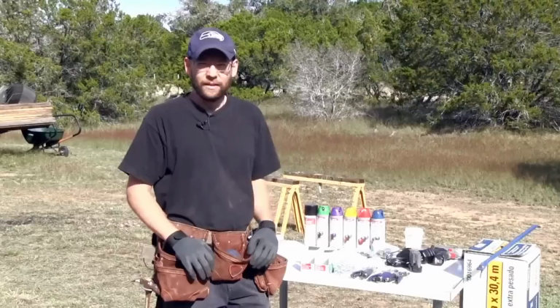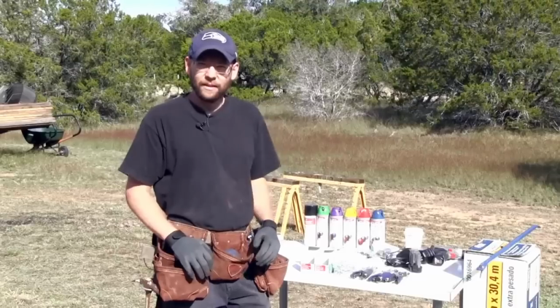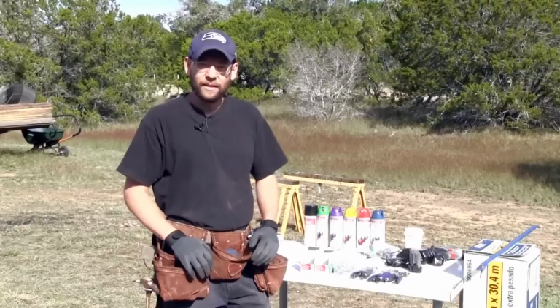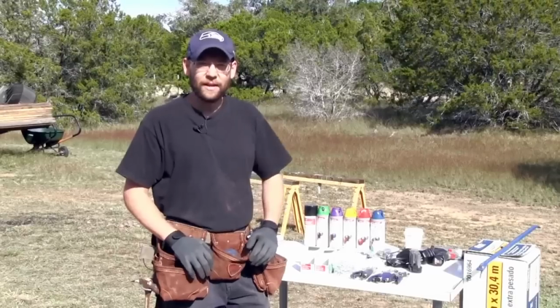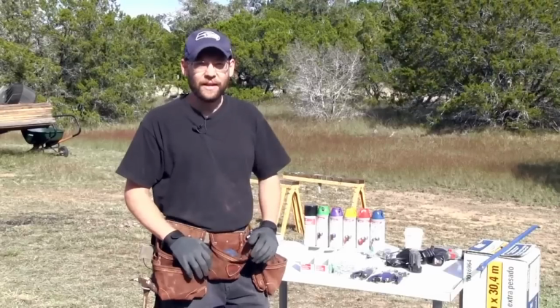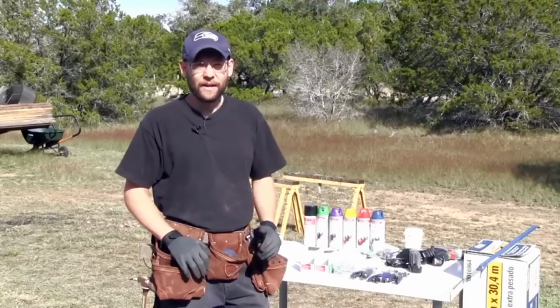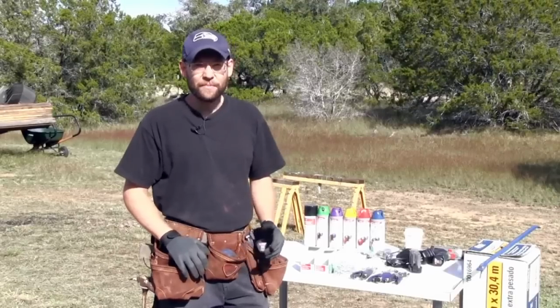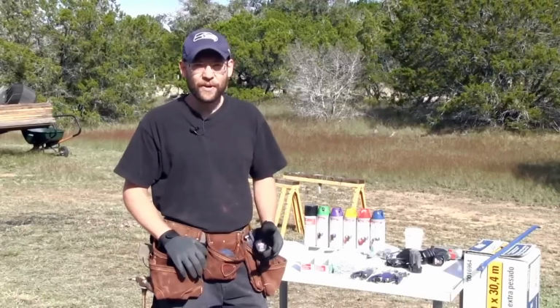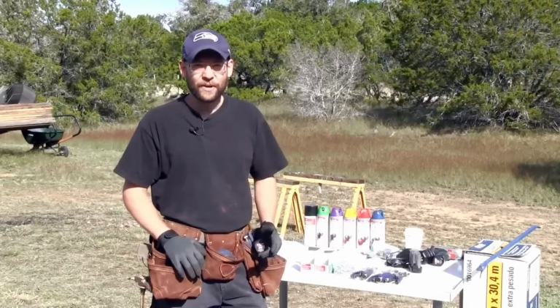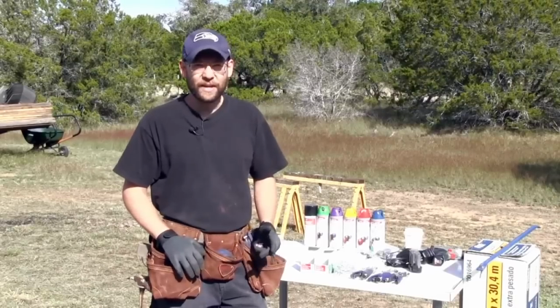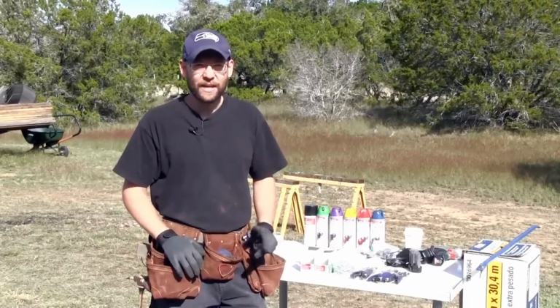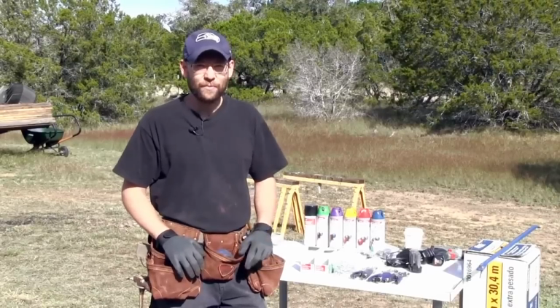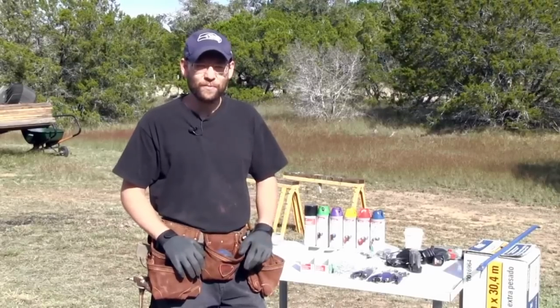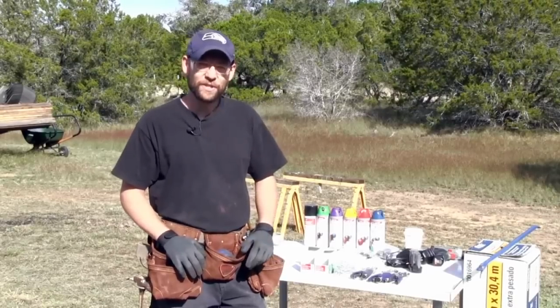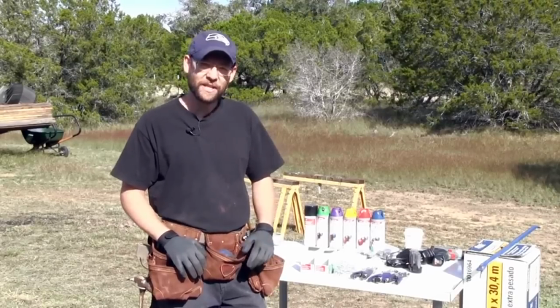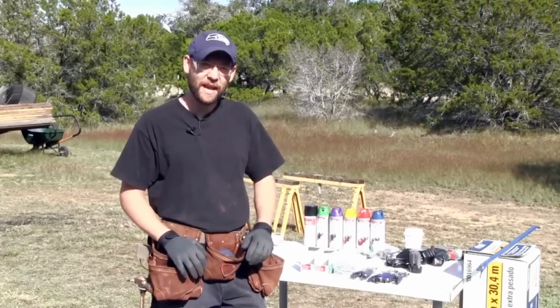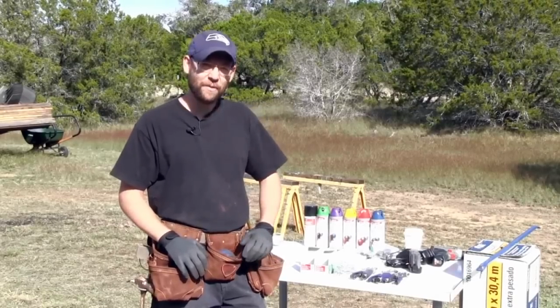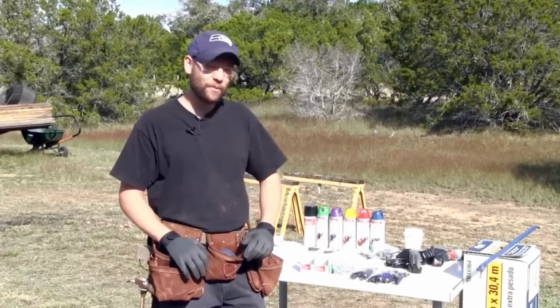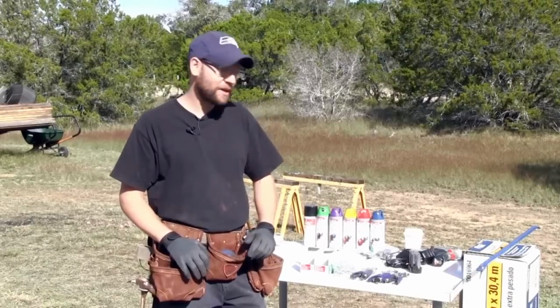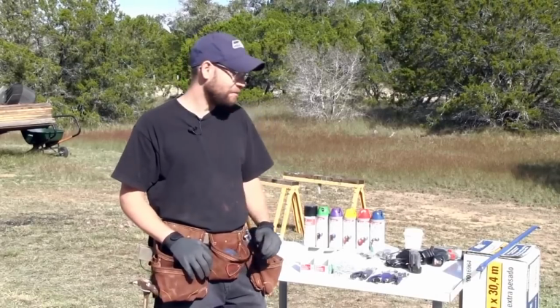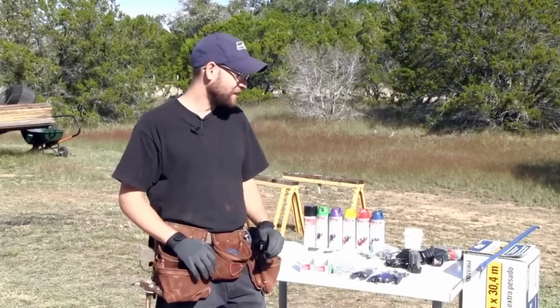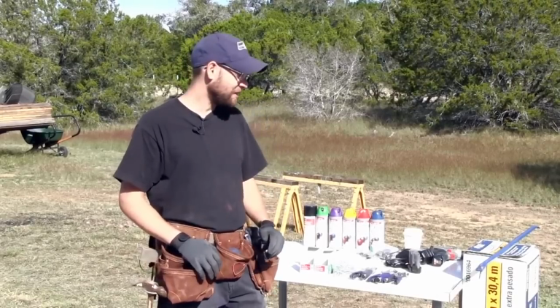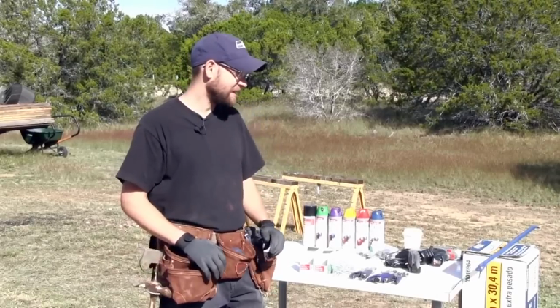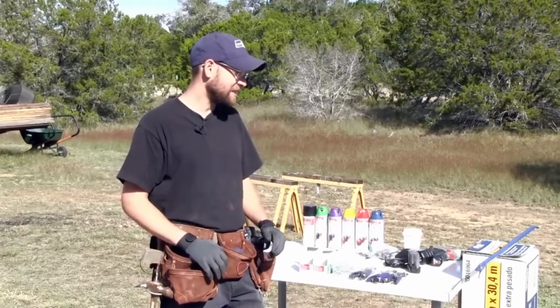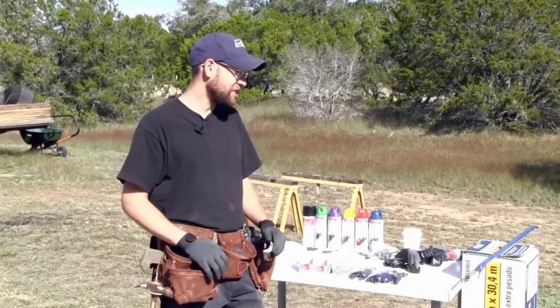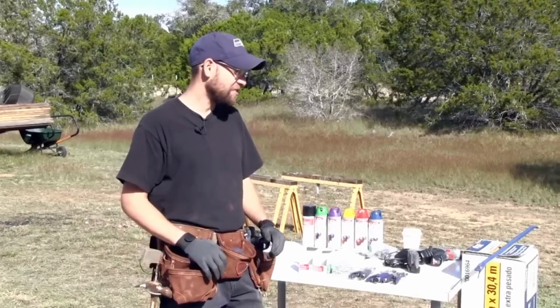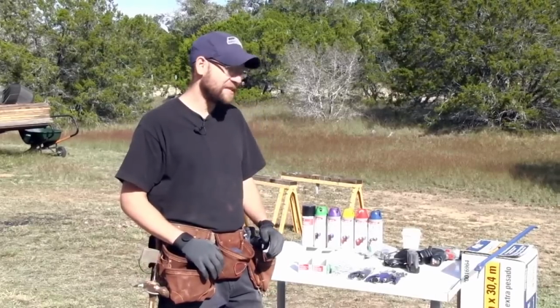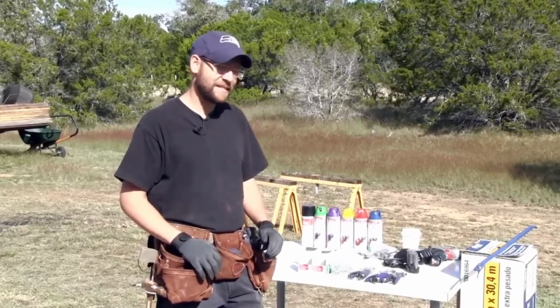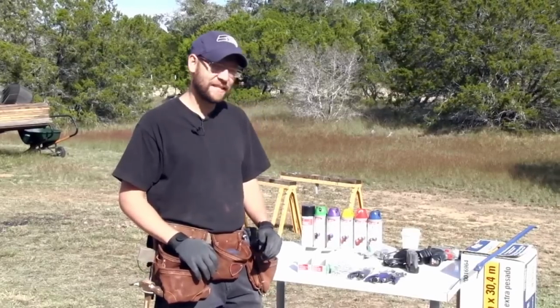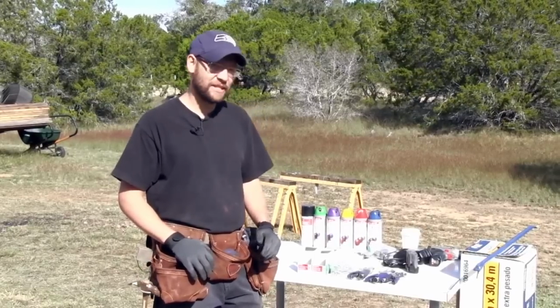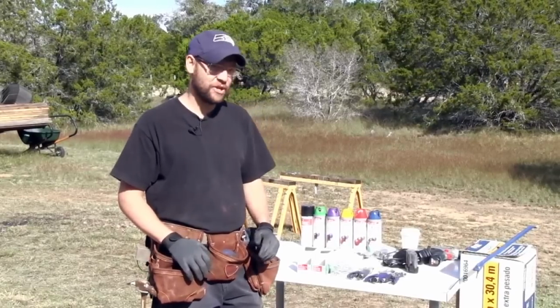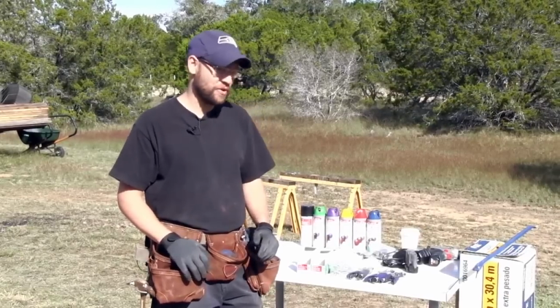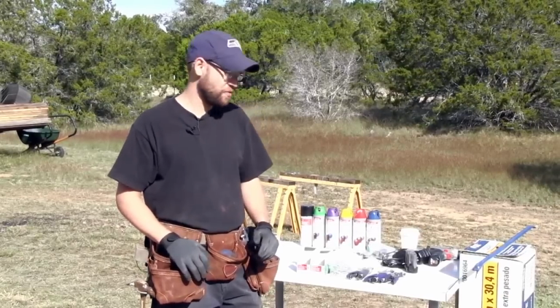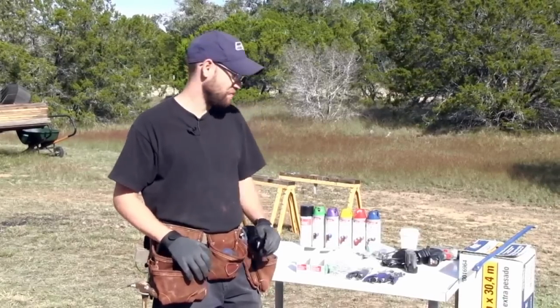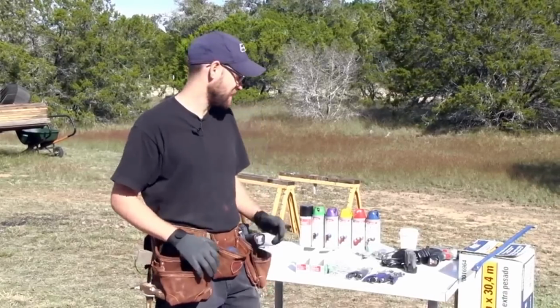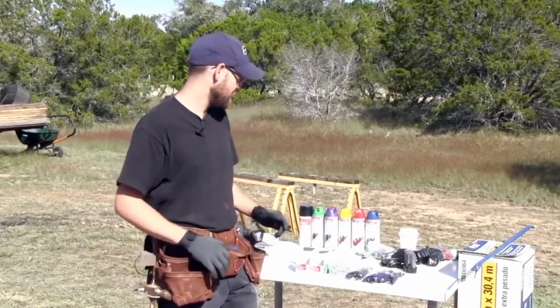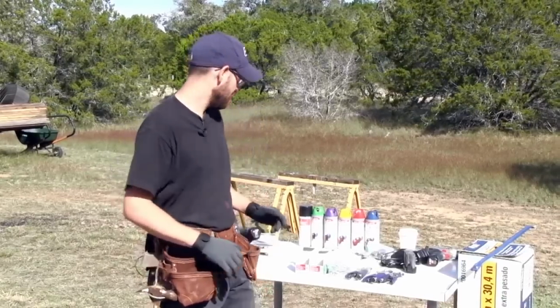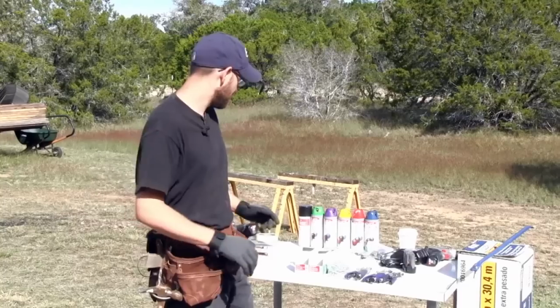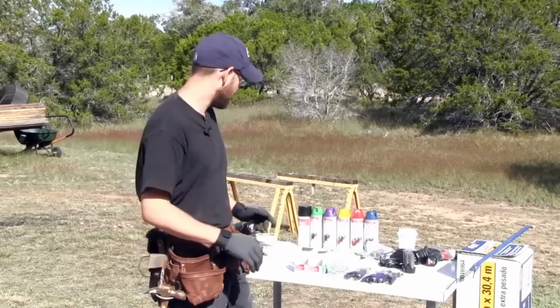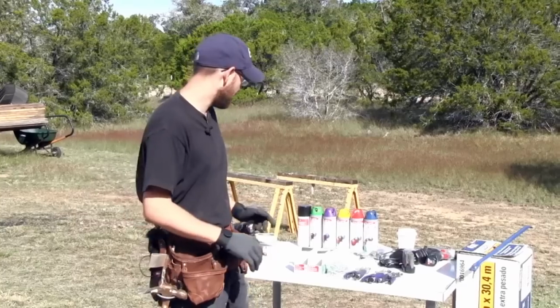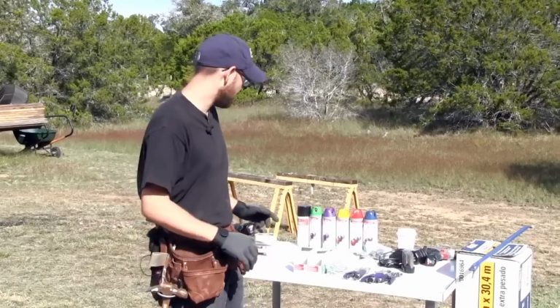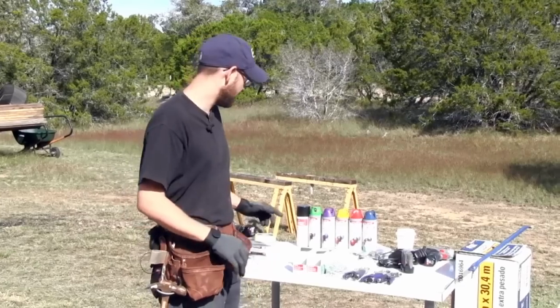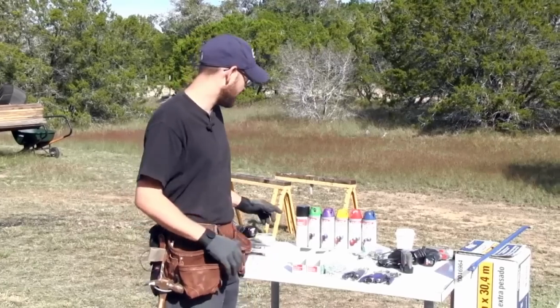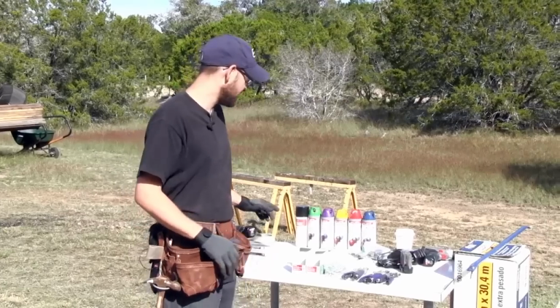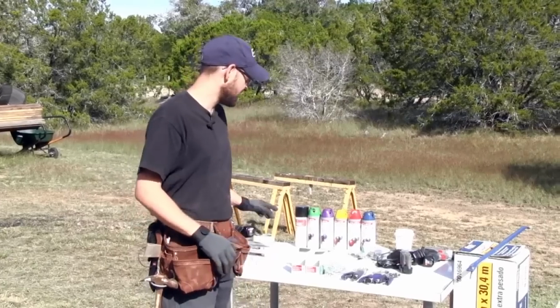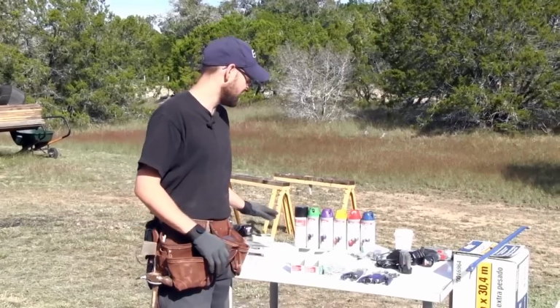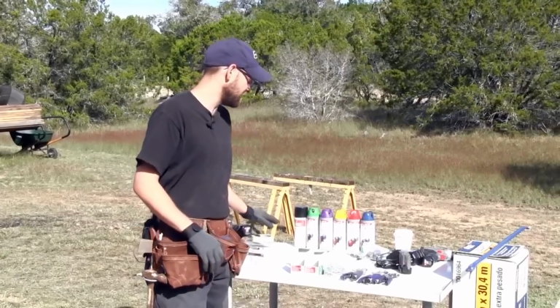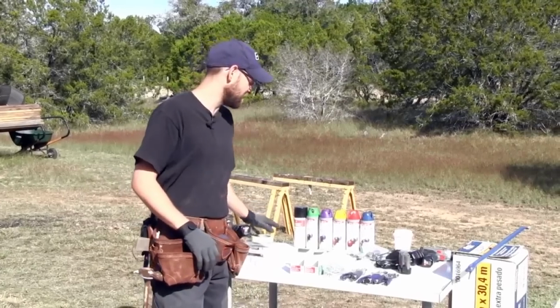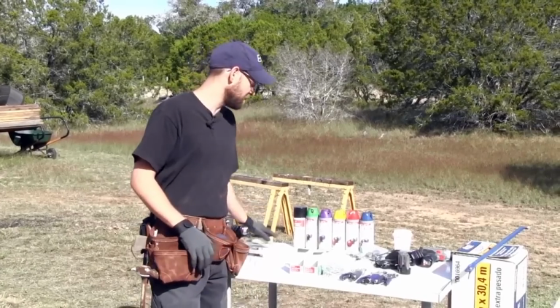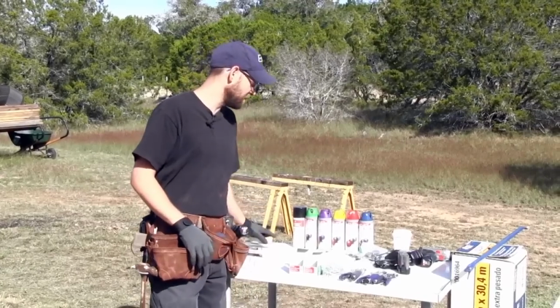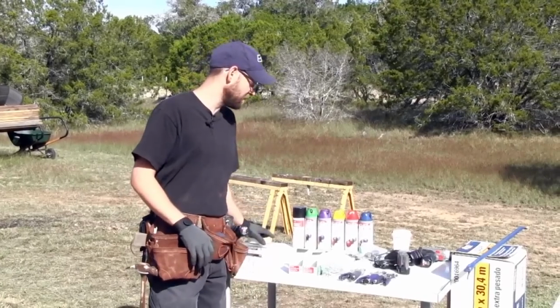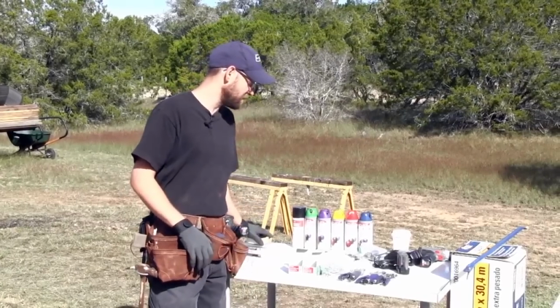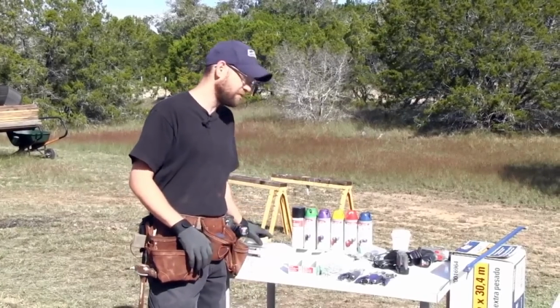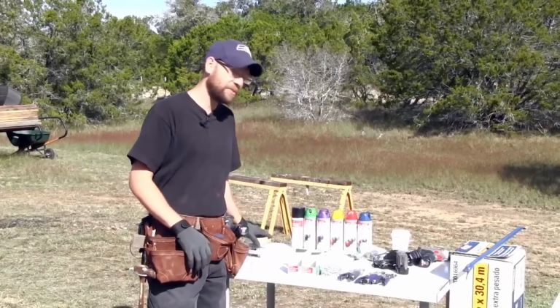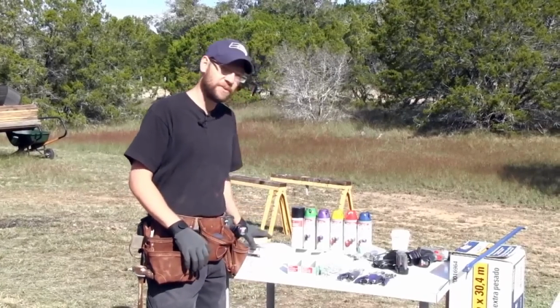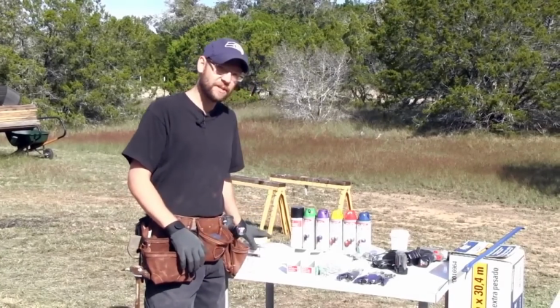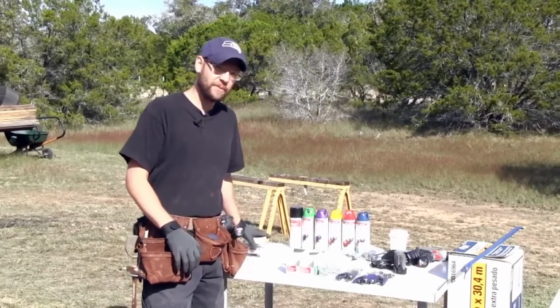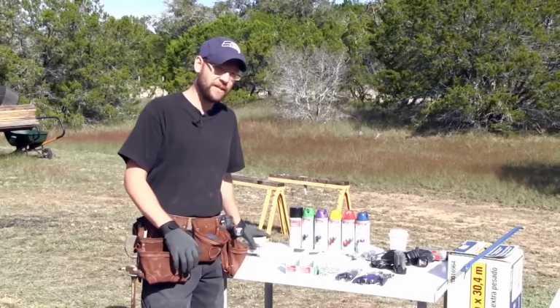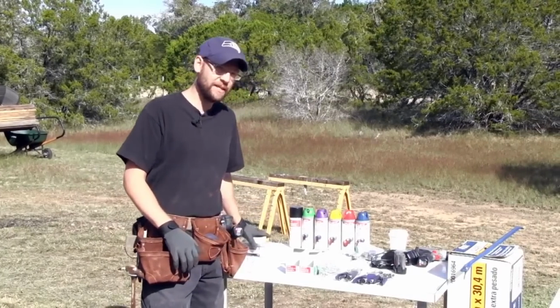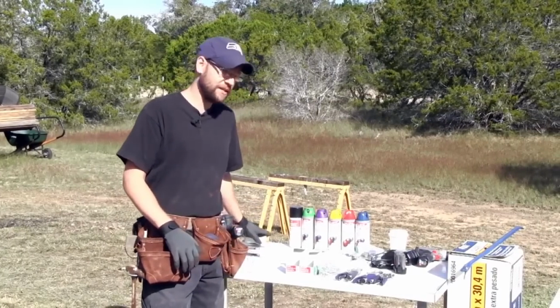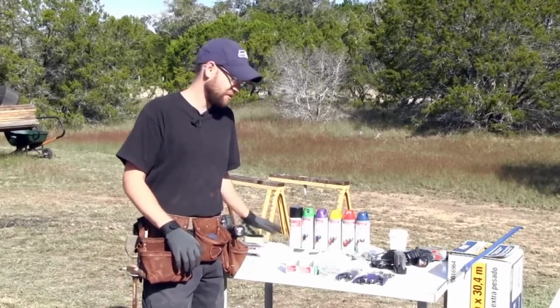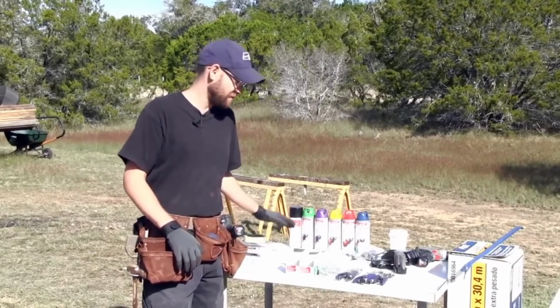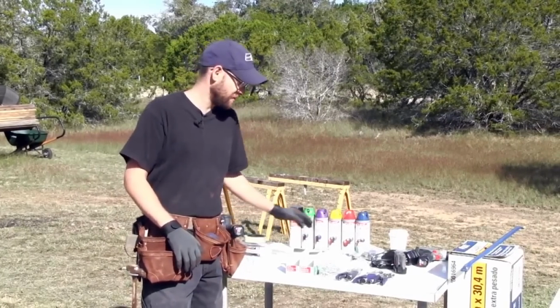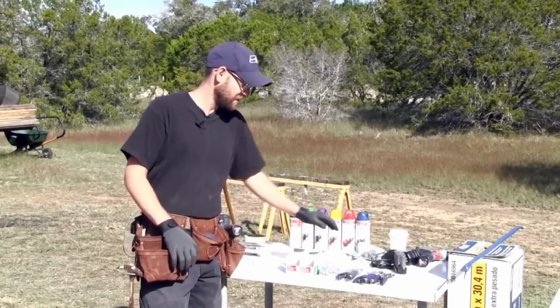Hi, I'm Mark and today we're going to build a geodesic dome. So first, let's go through the tools that we need to use.